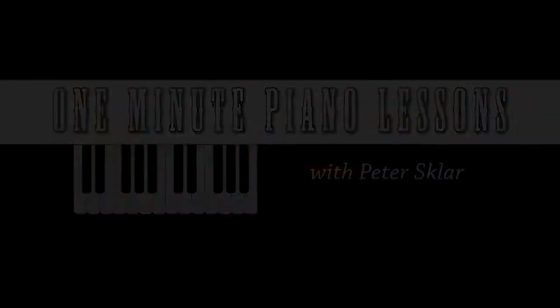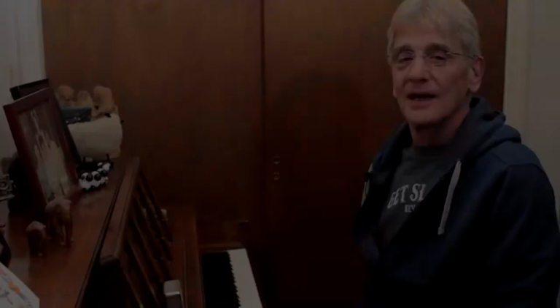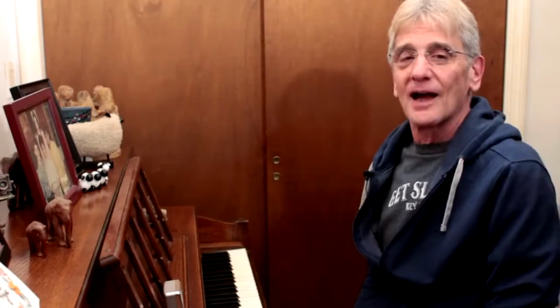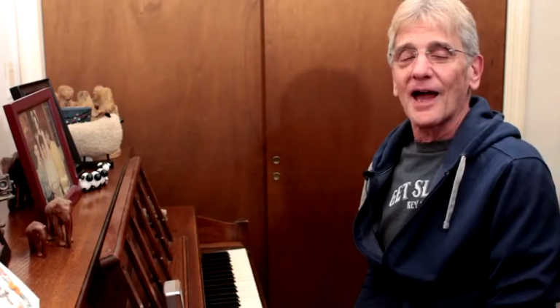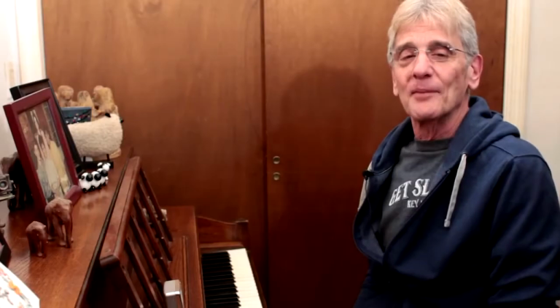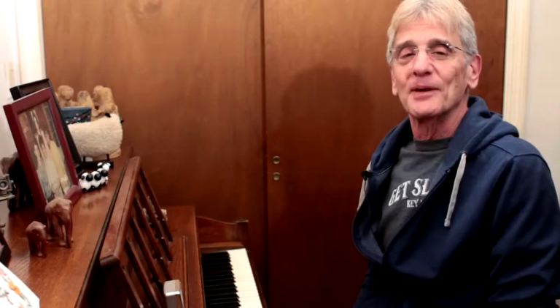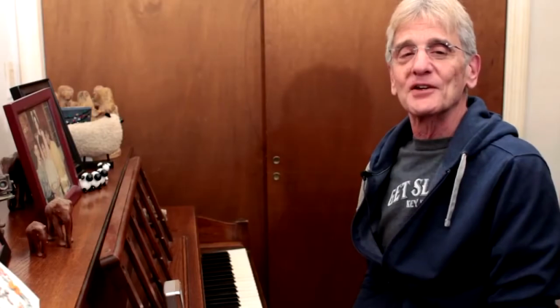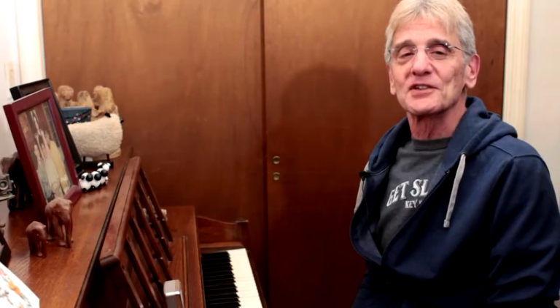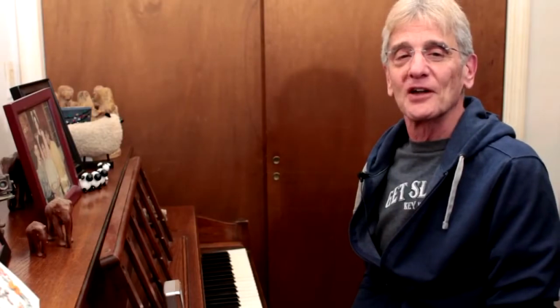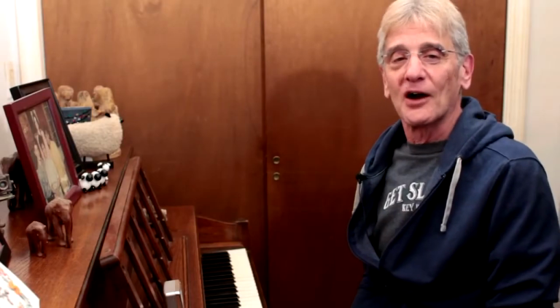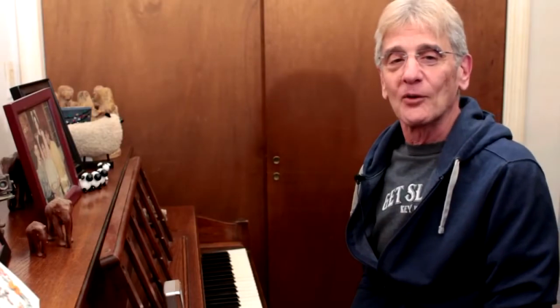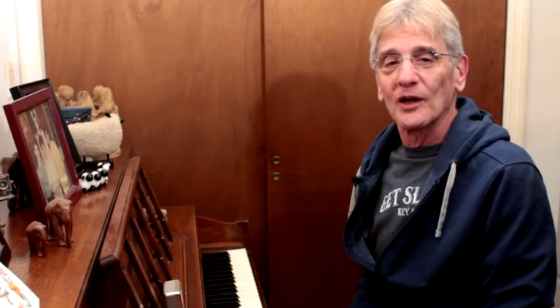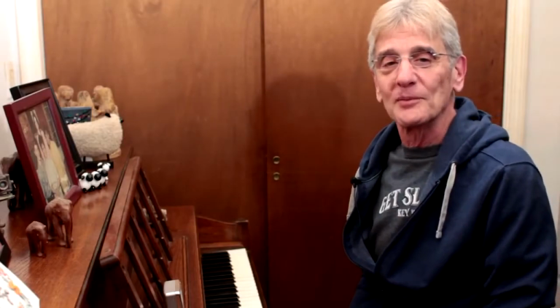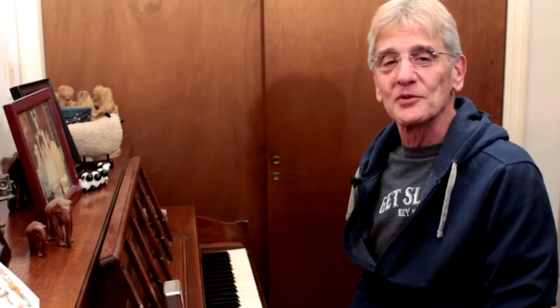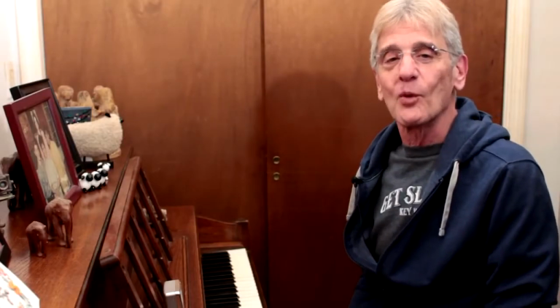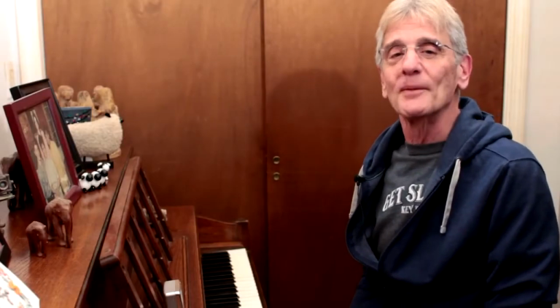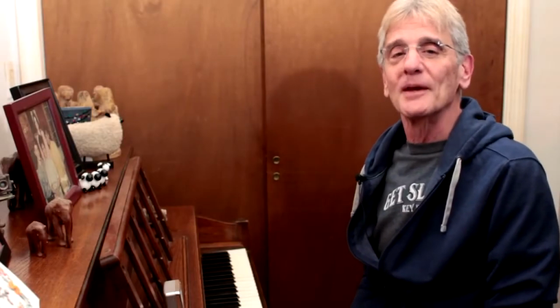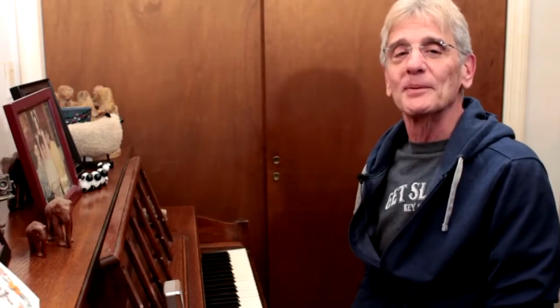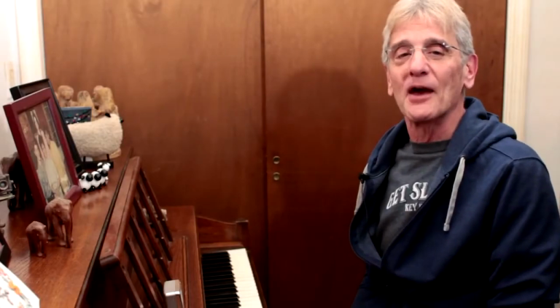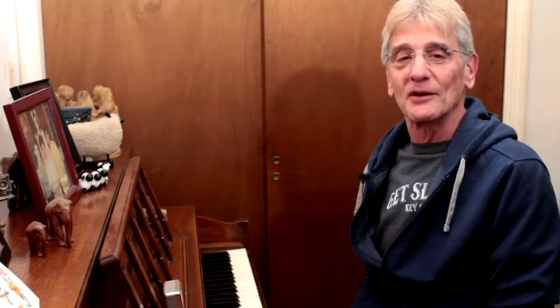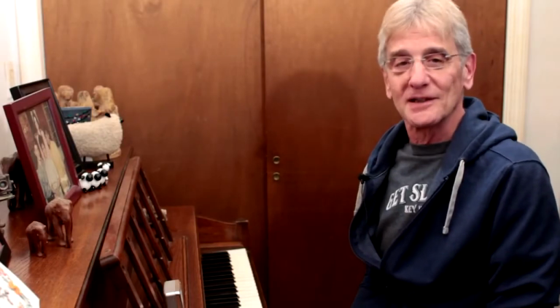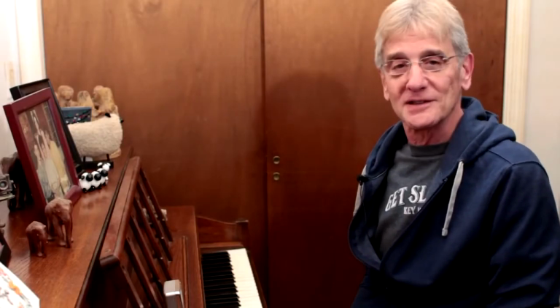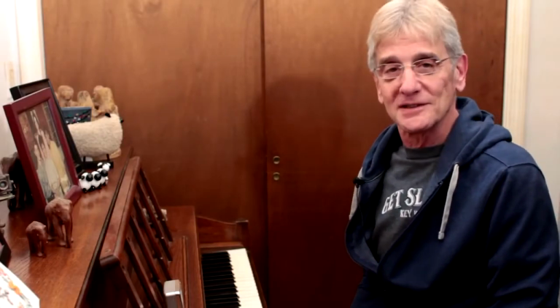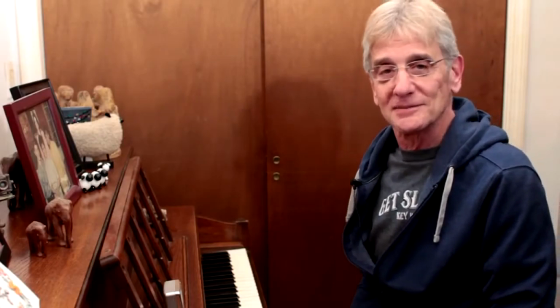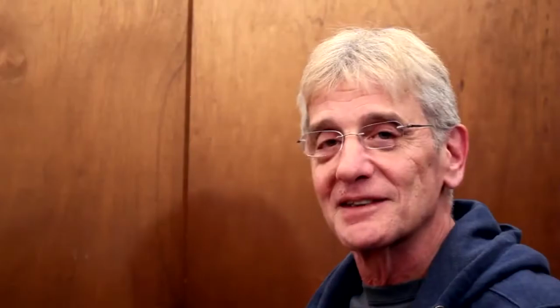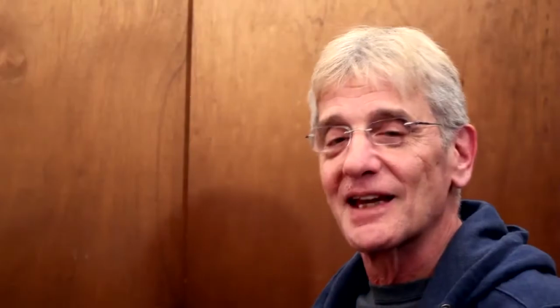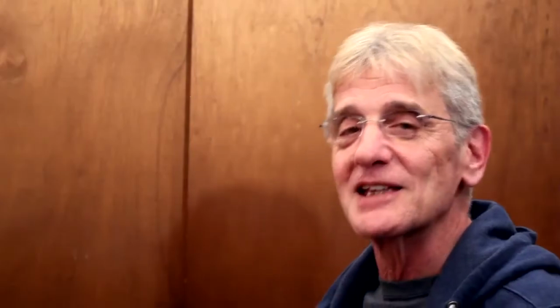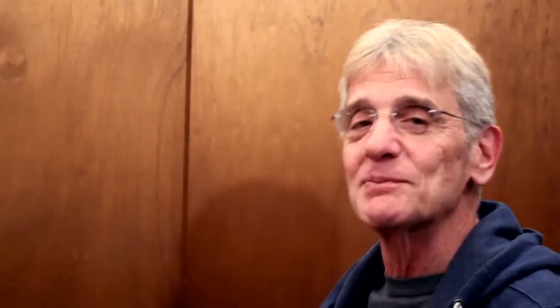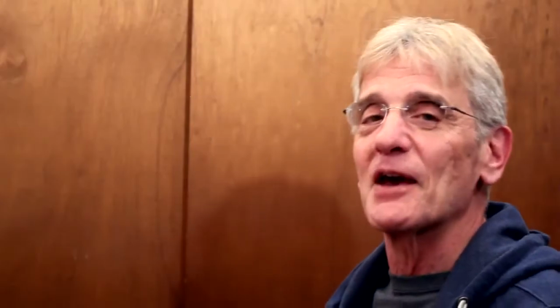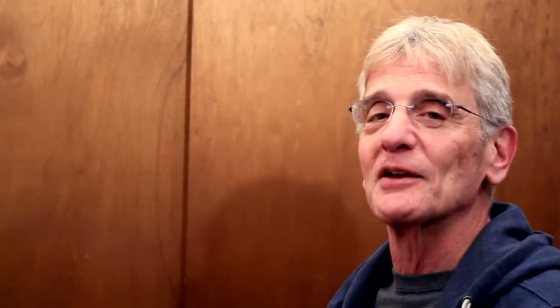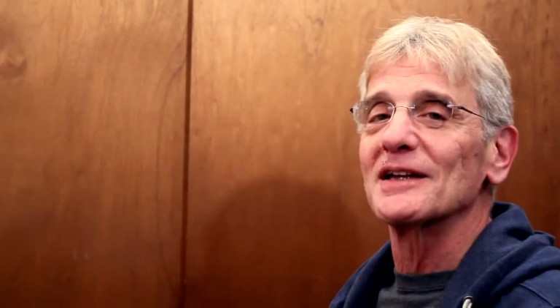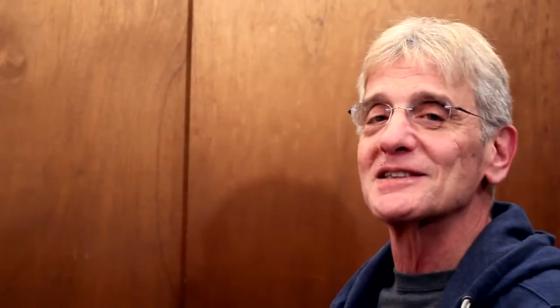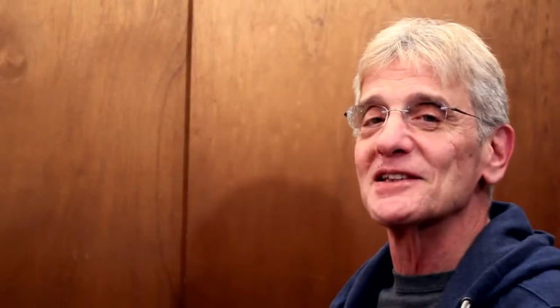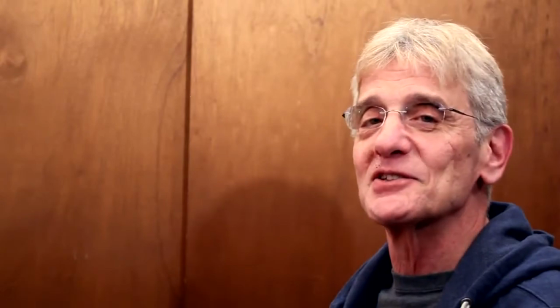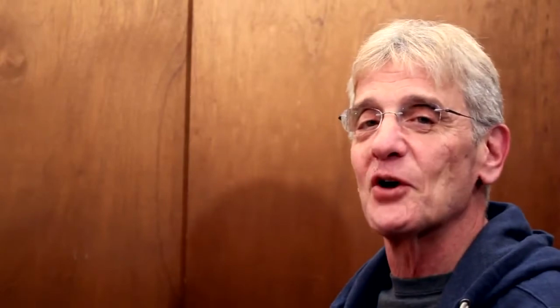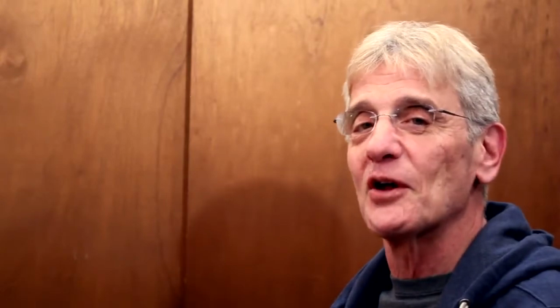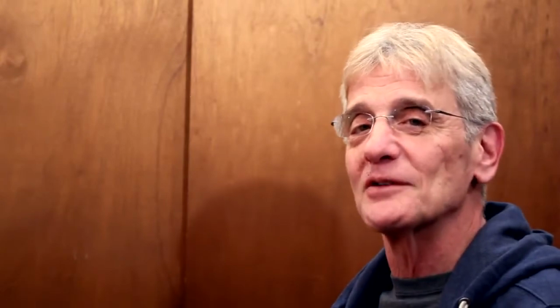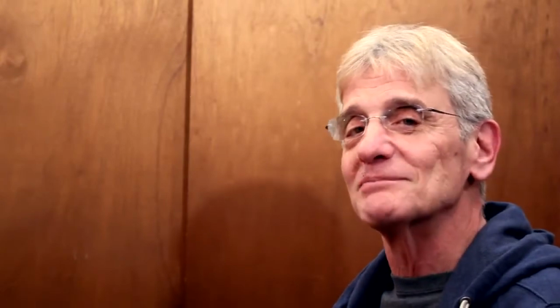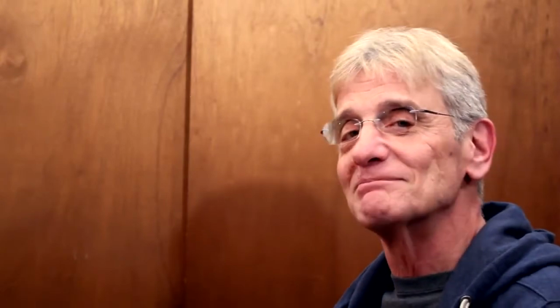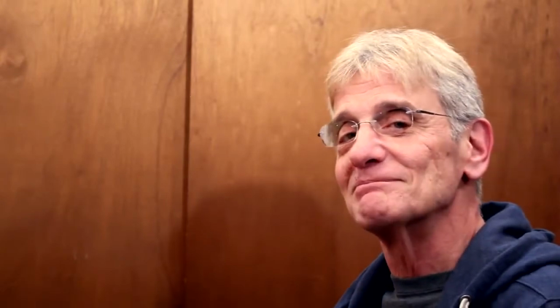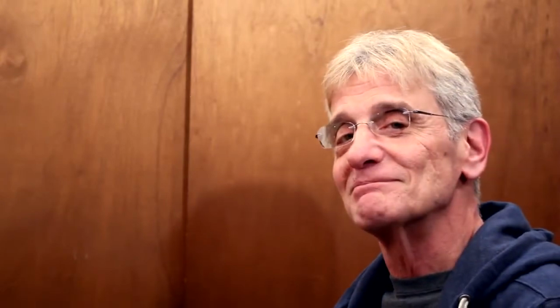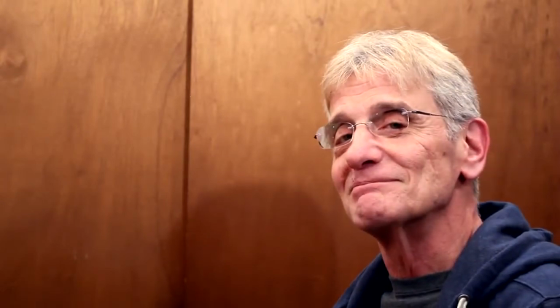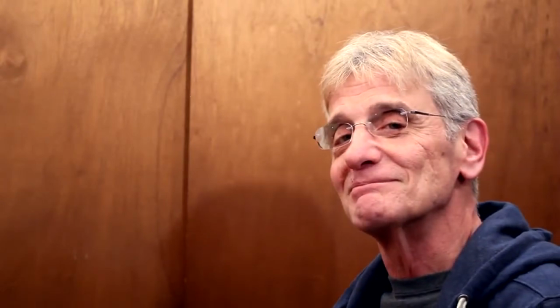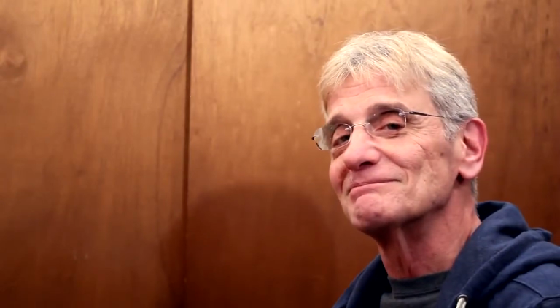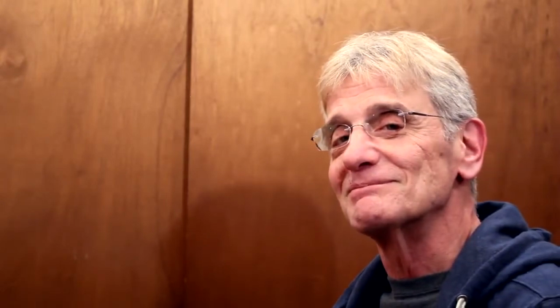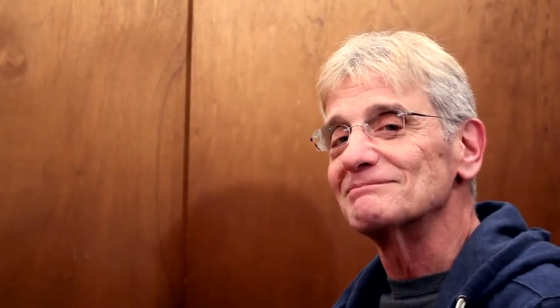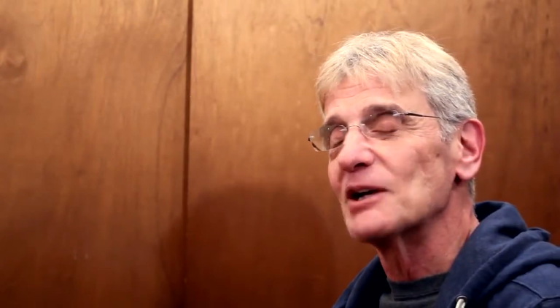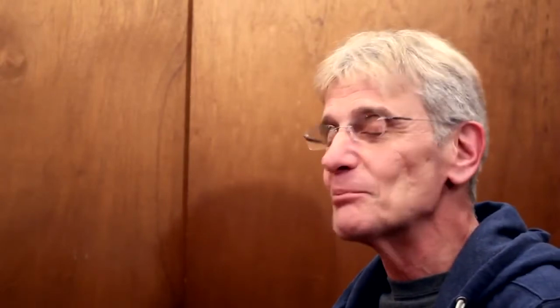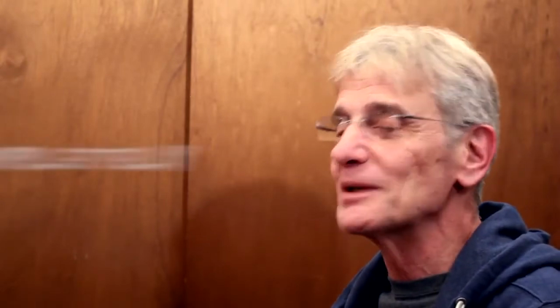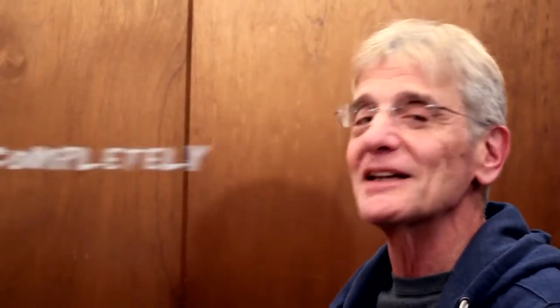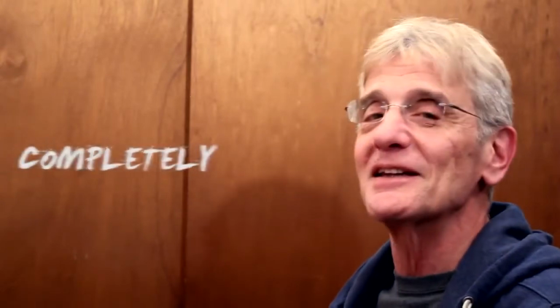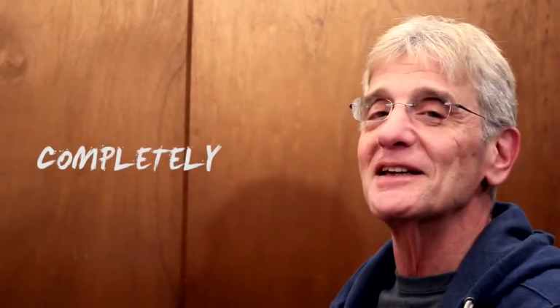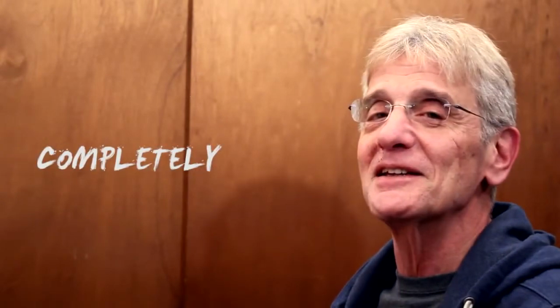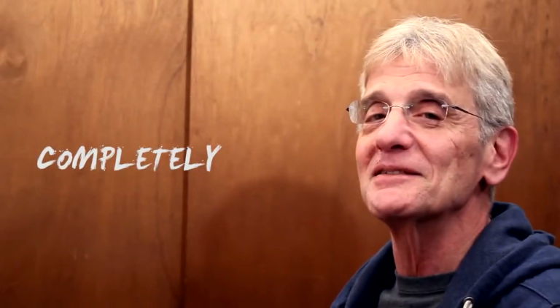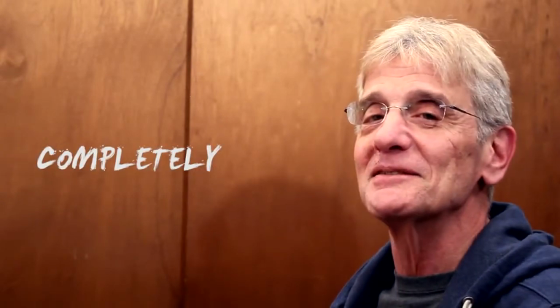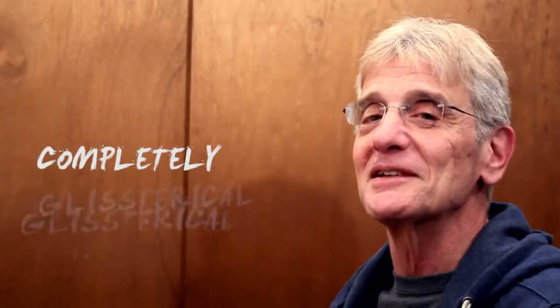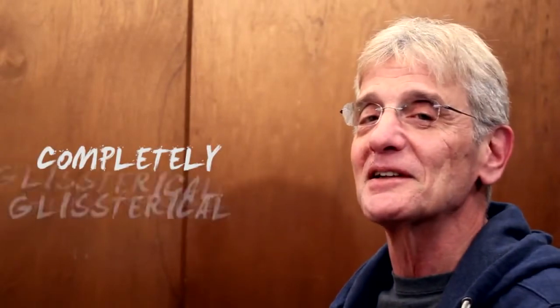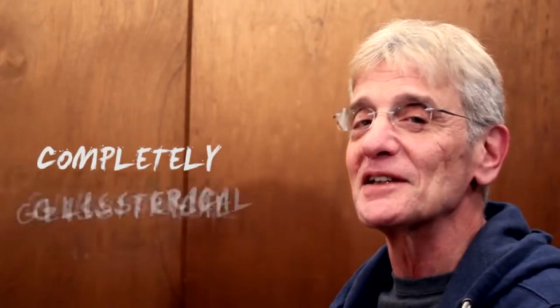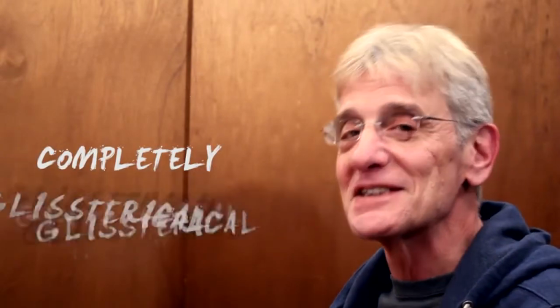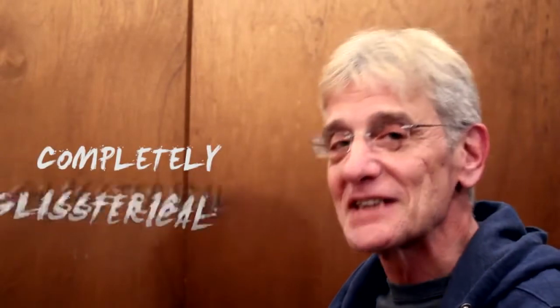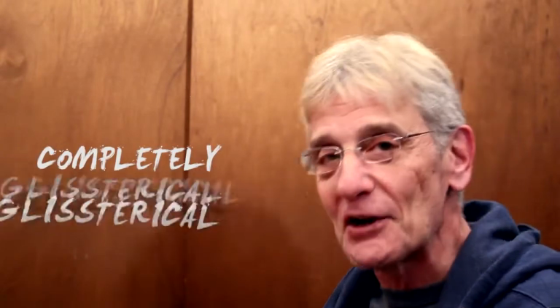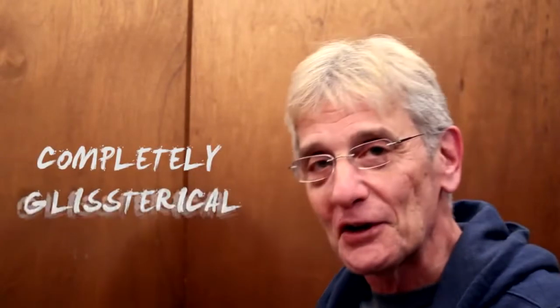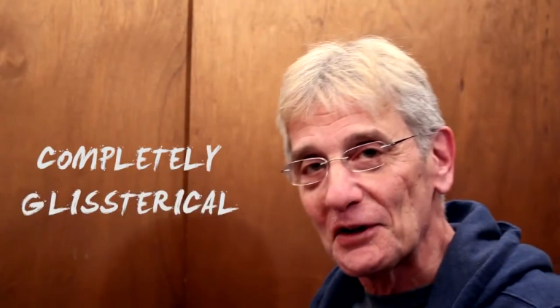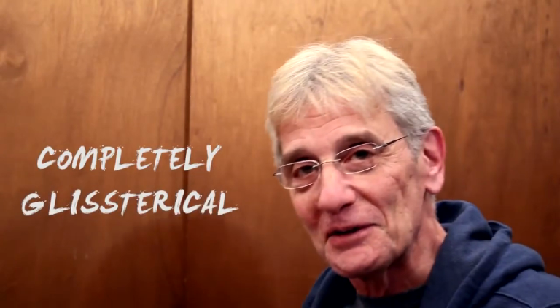Hi, I'm Peter Sklar. Welcome to One Minute Piano Lessons. Today's piano lesson is called Completely Glysterical.